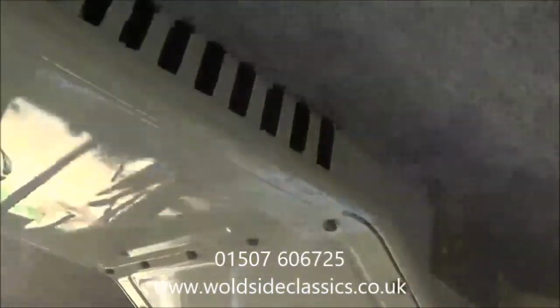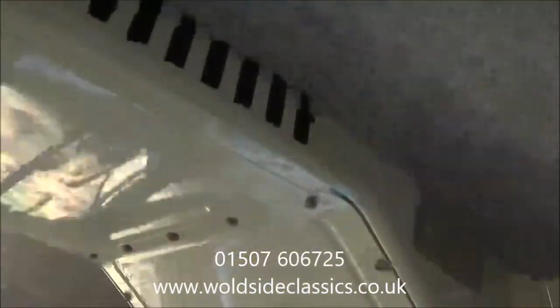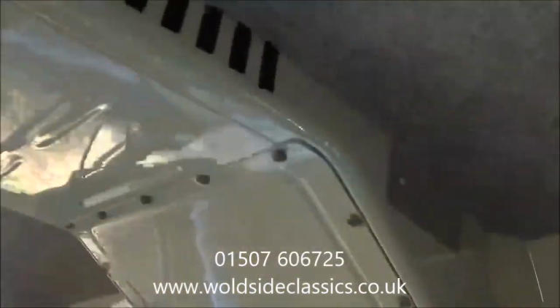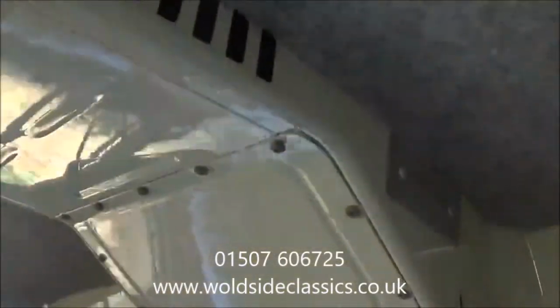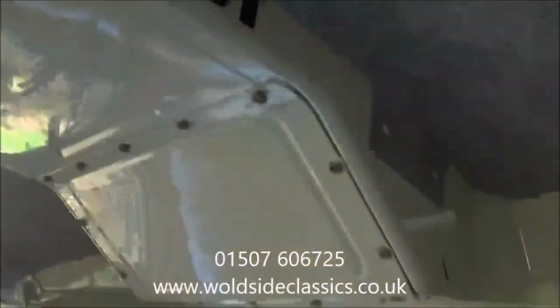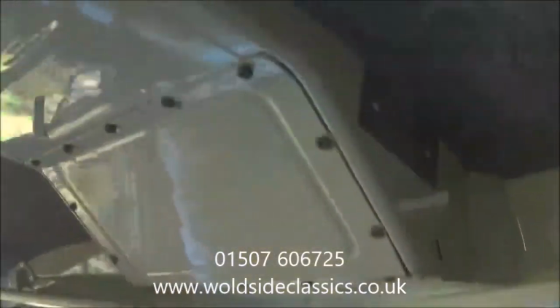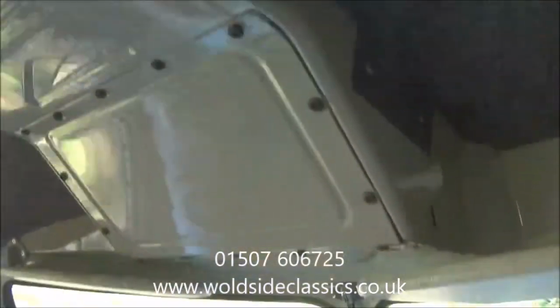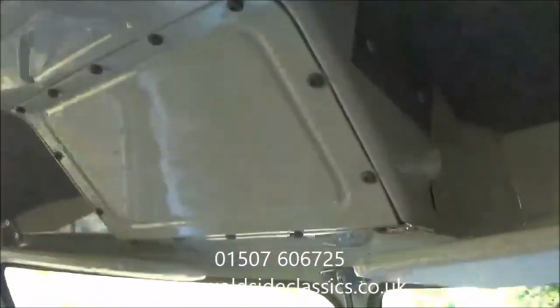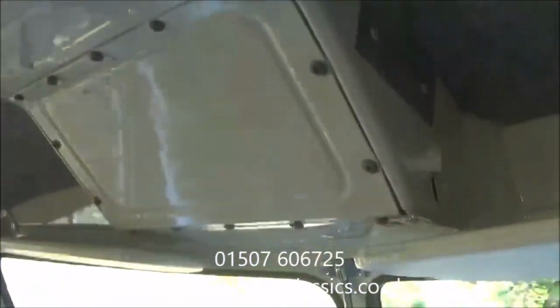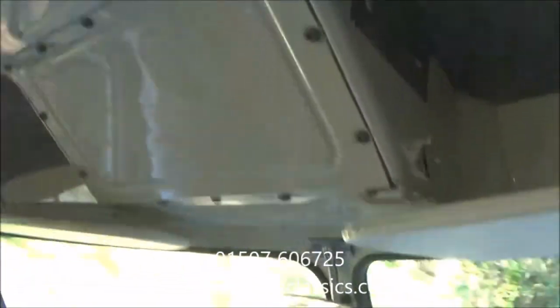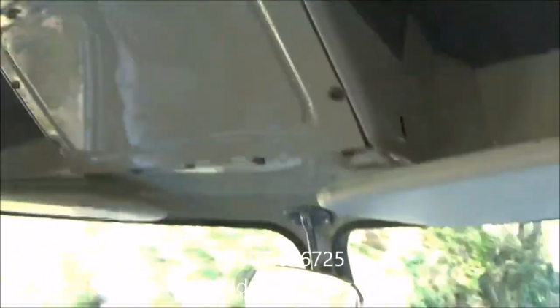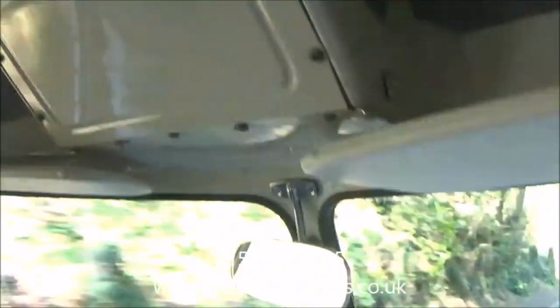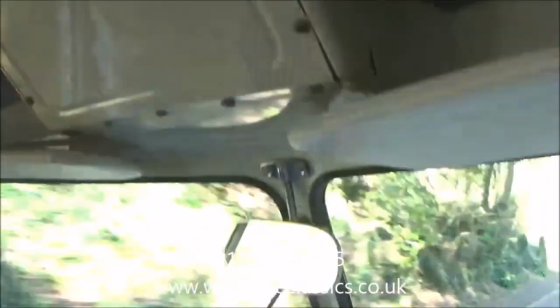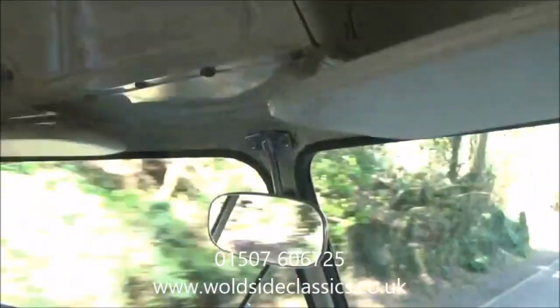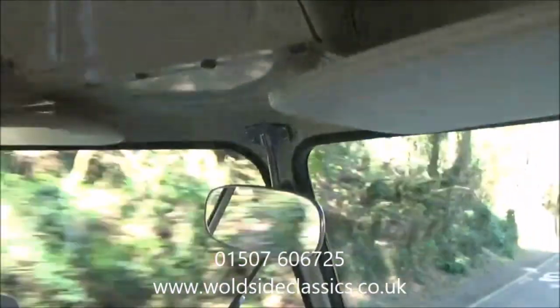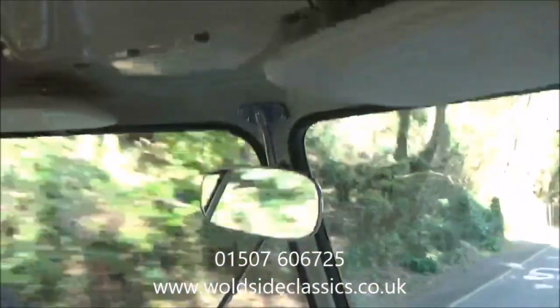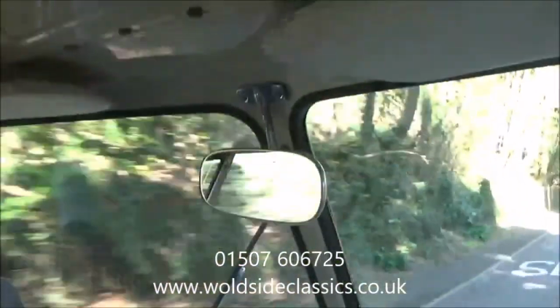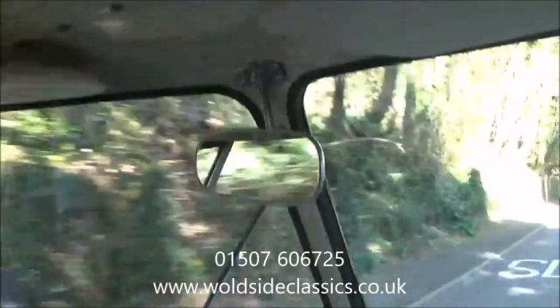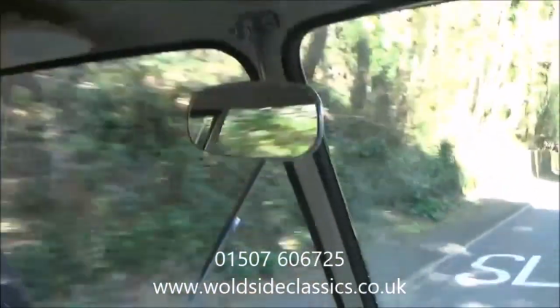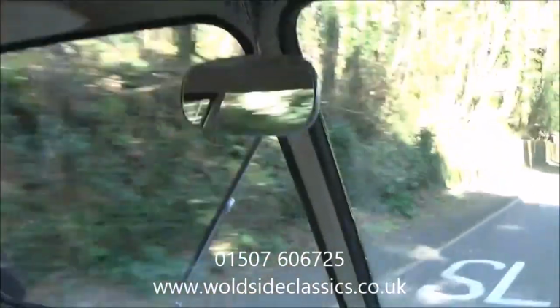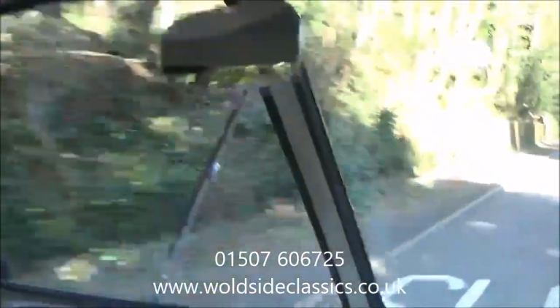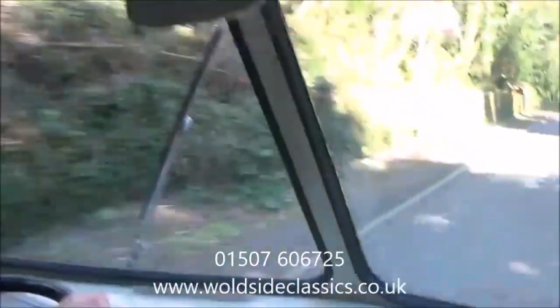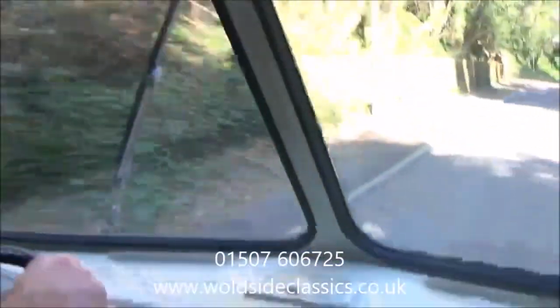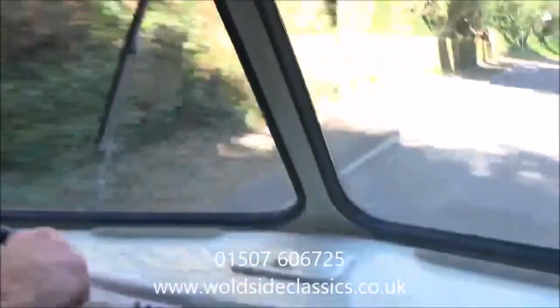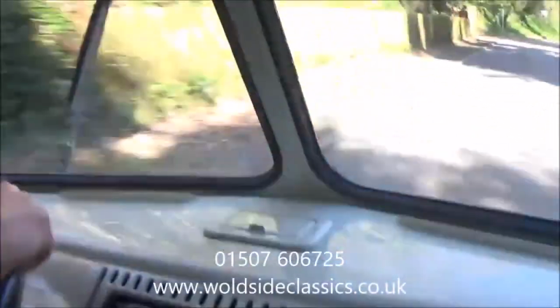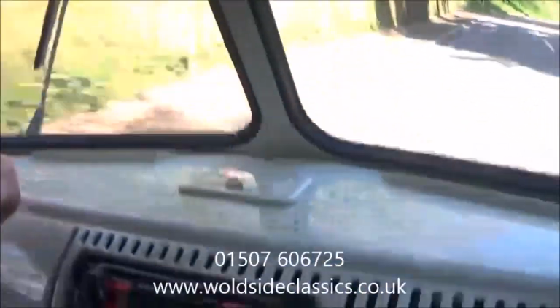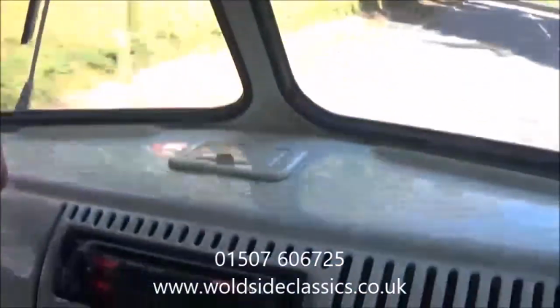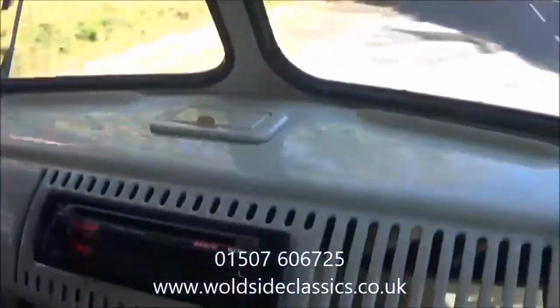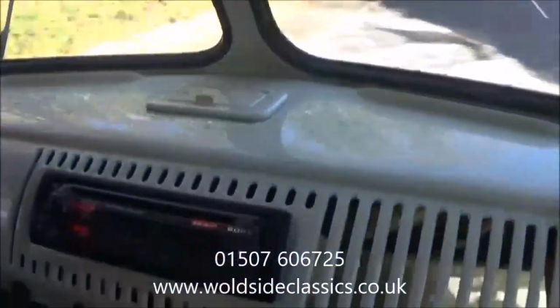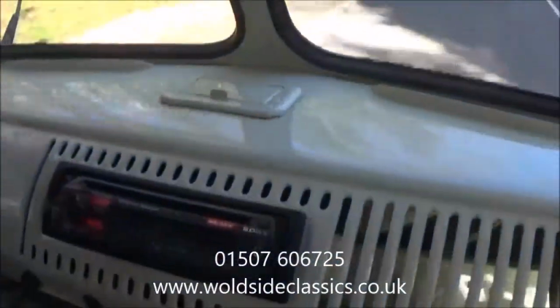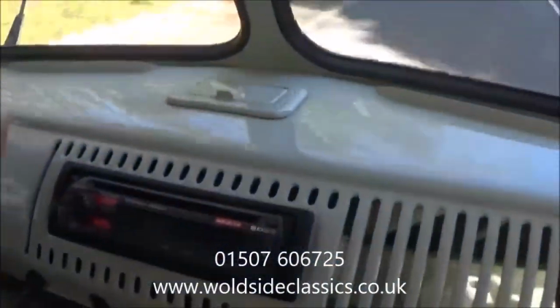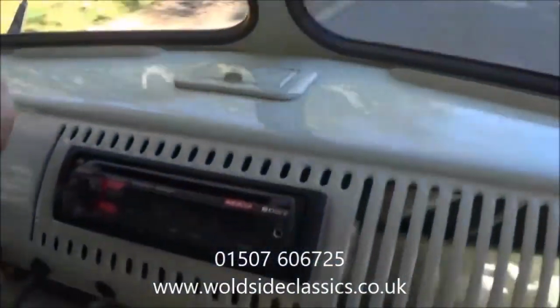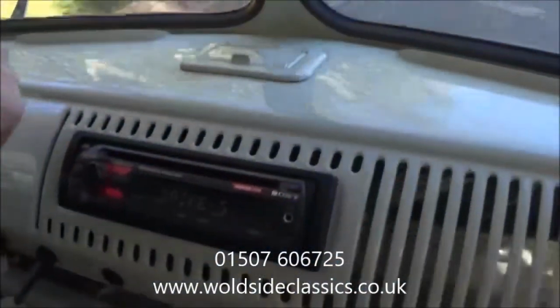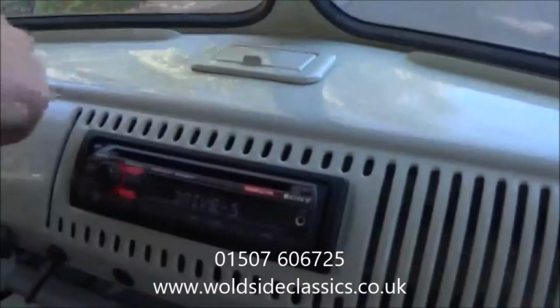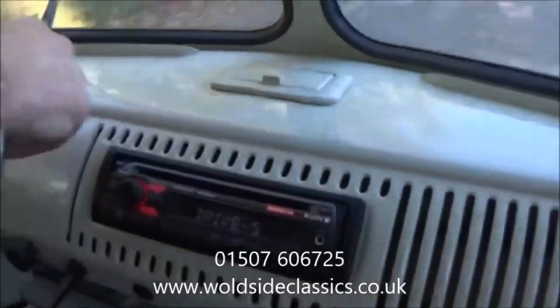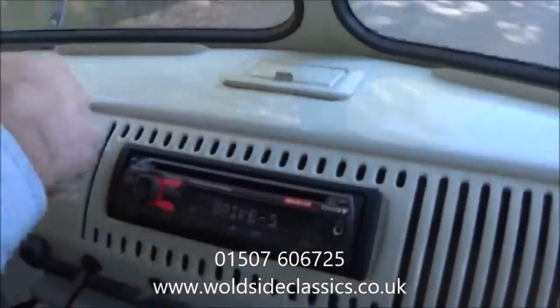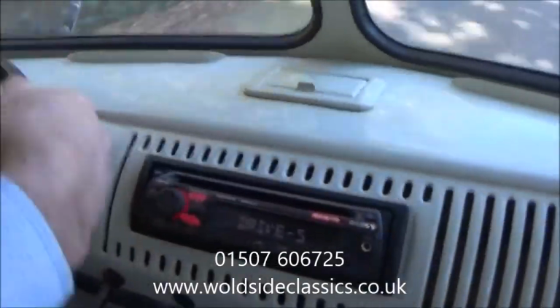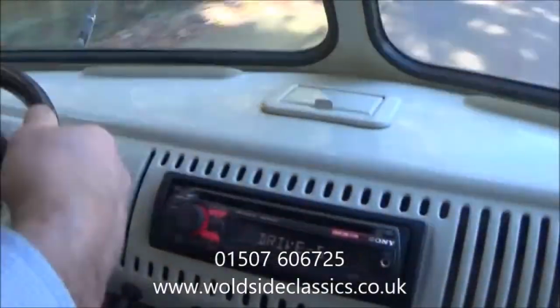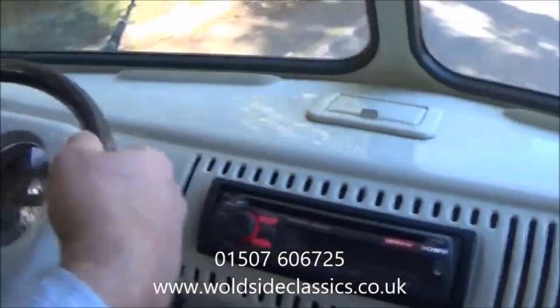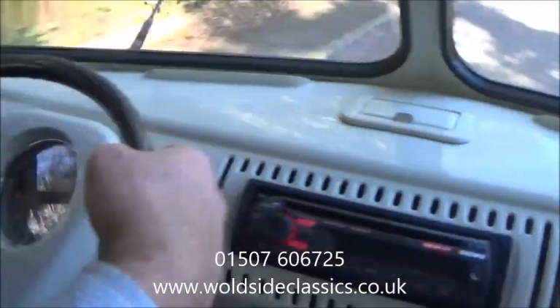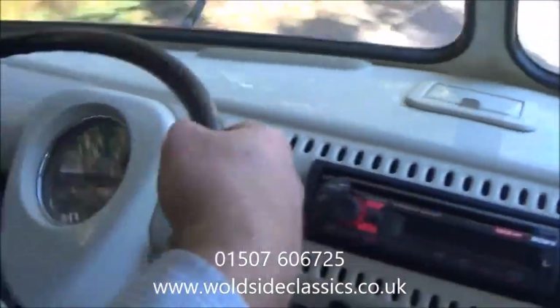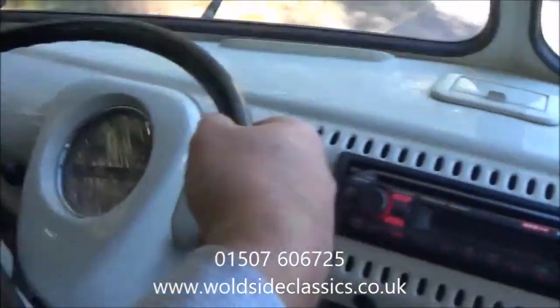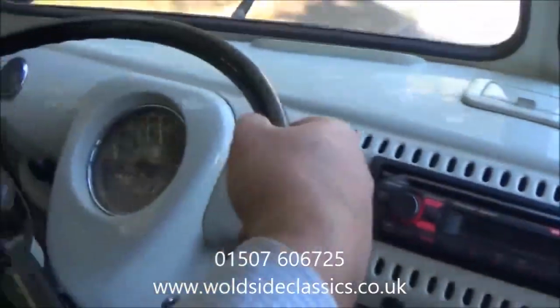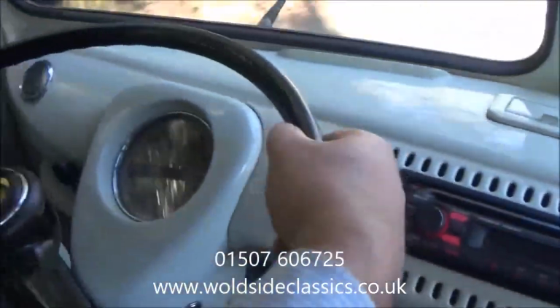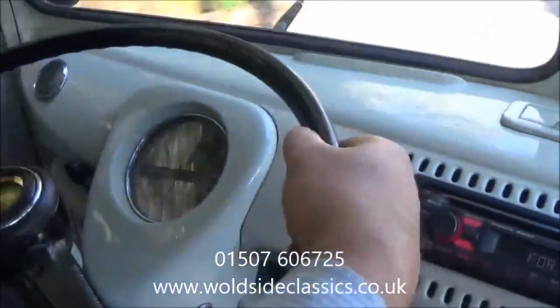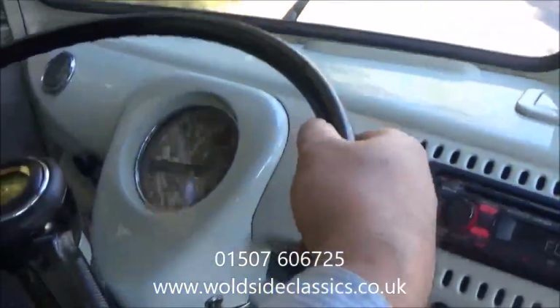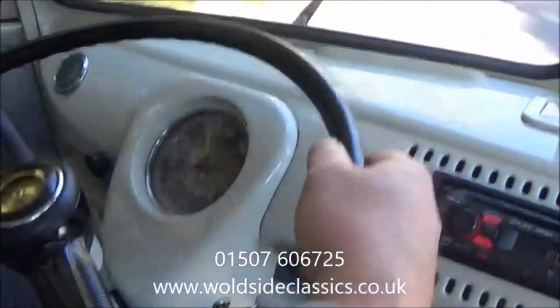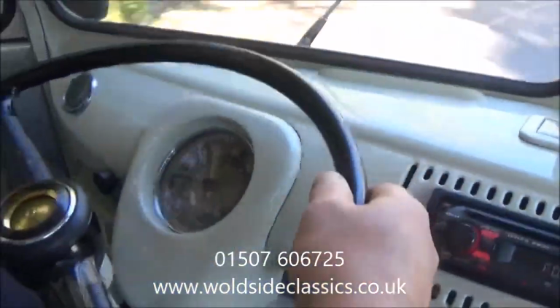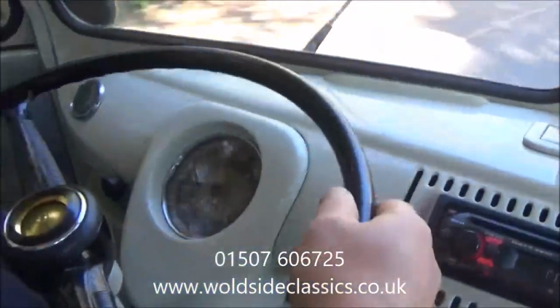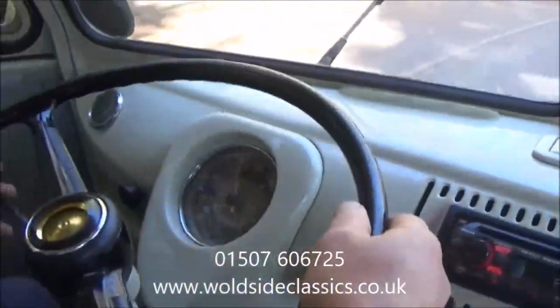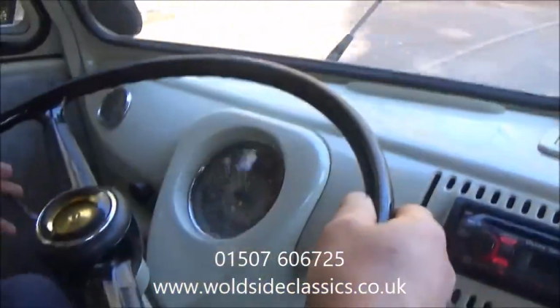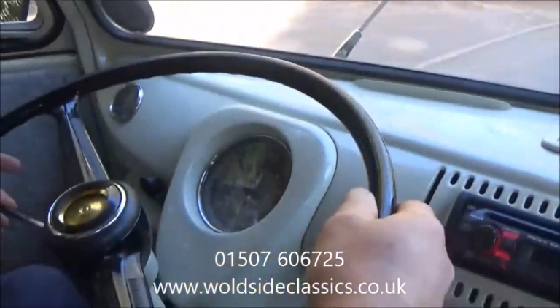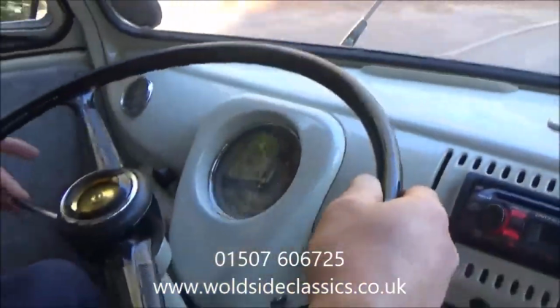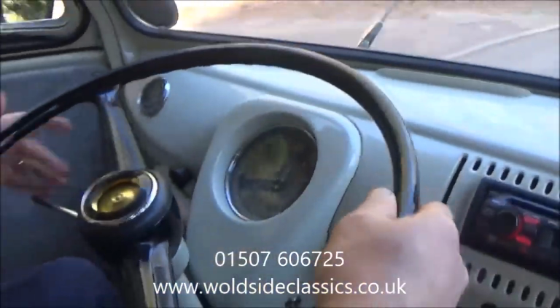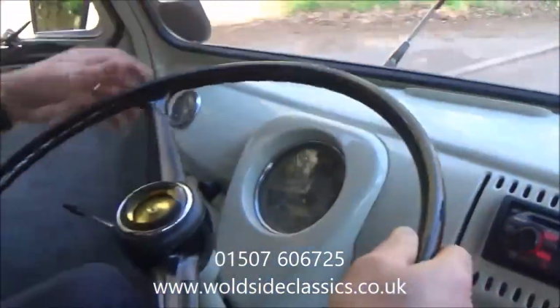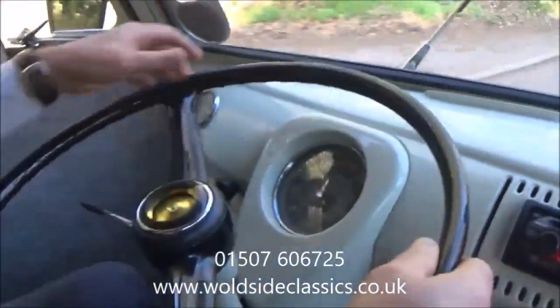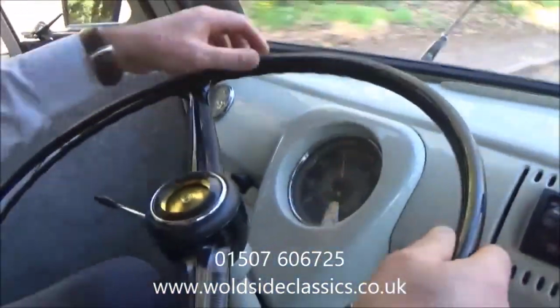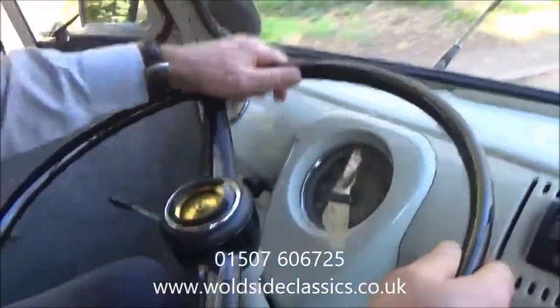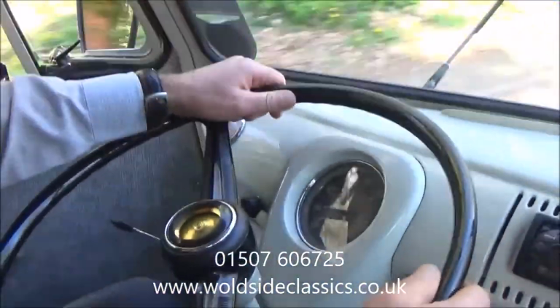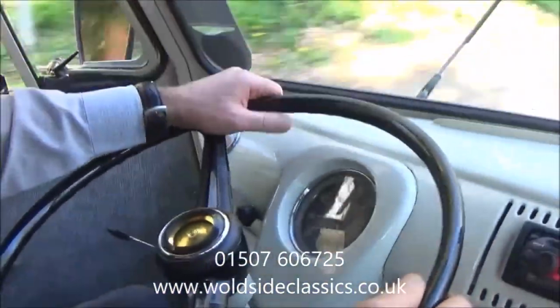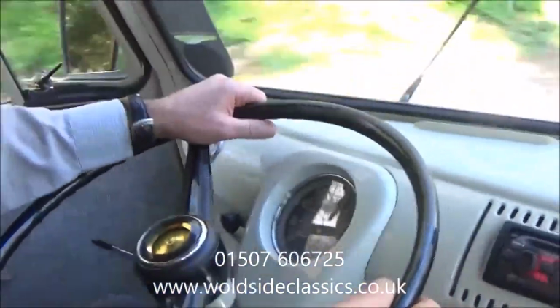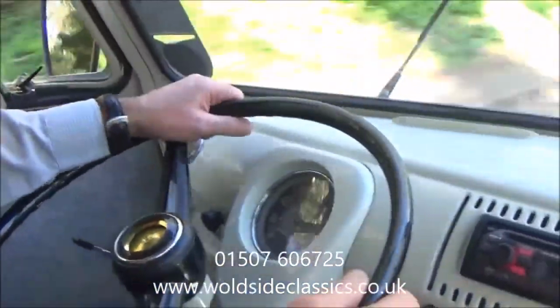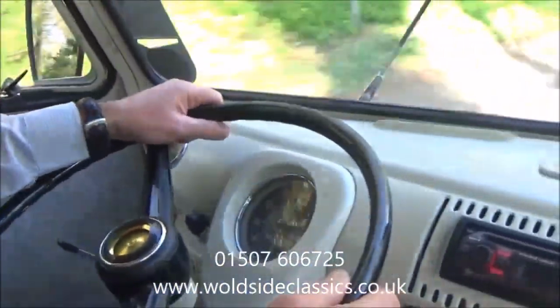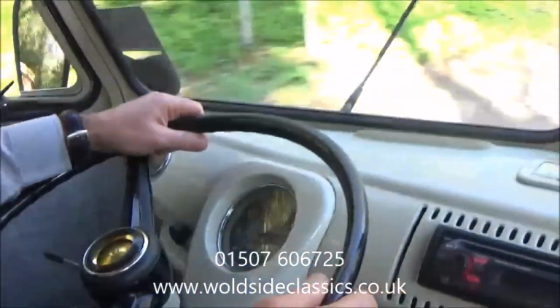The radio's working, the speedometer's working, all the indicators and lights are working. It's all MOT'd and ready to go this week — it's just ready to enjoy.